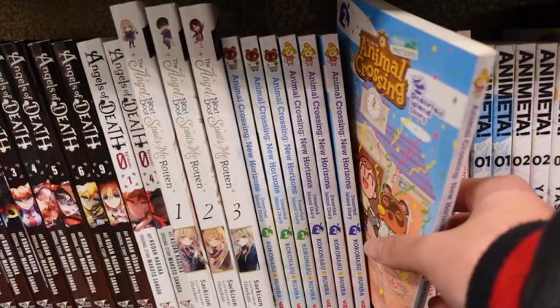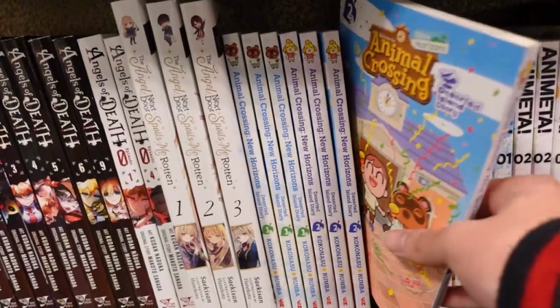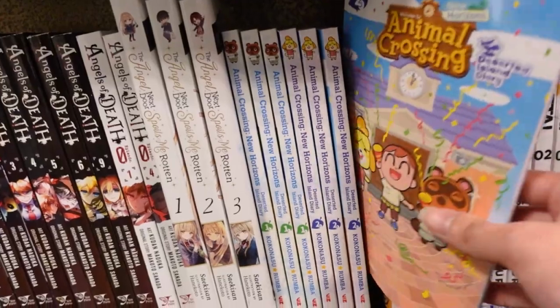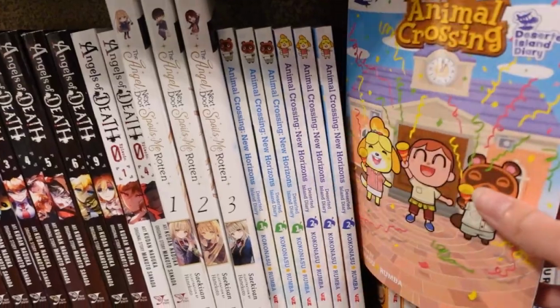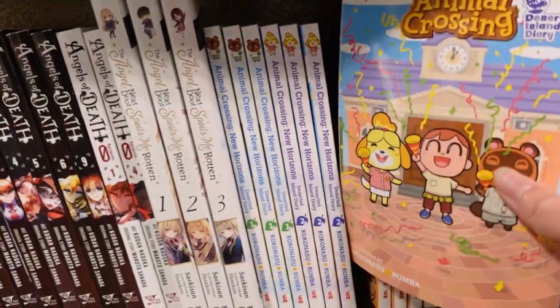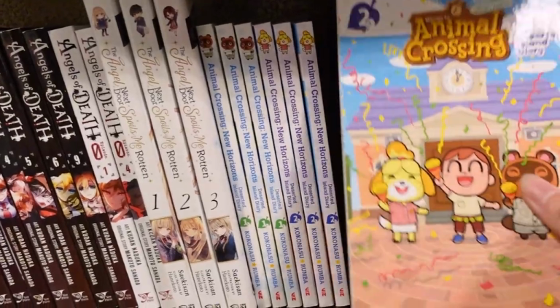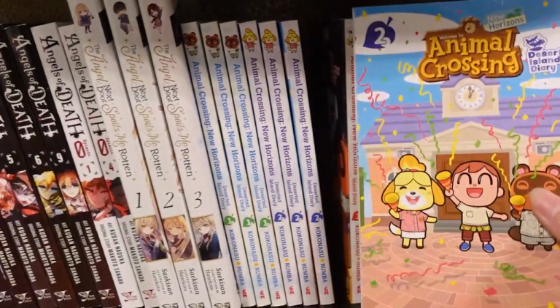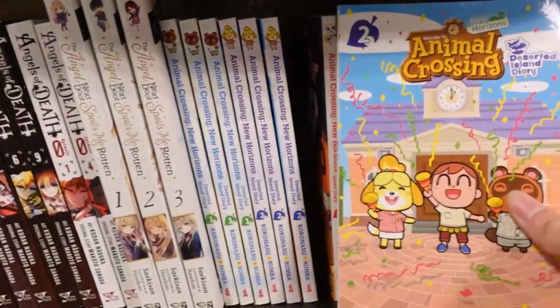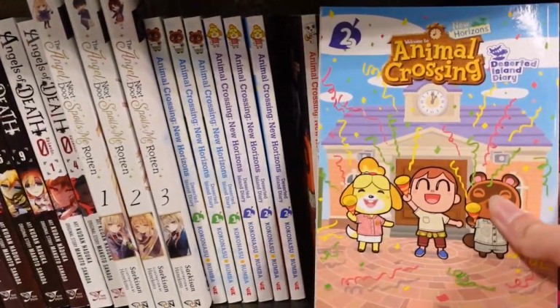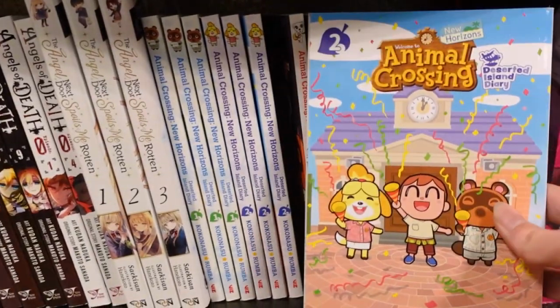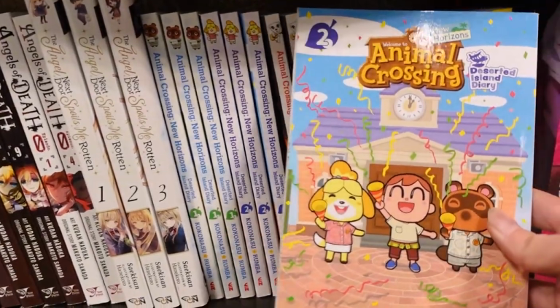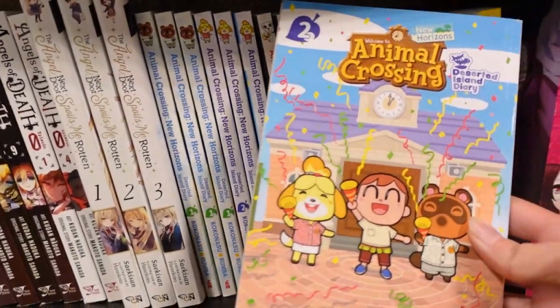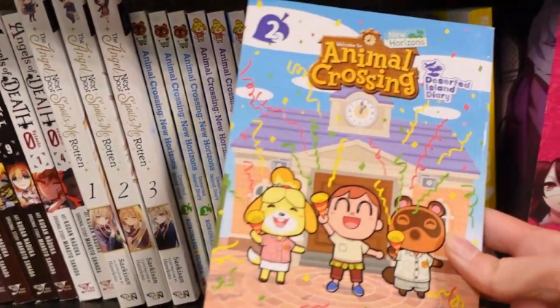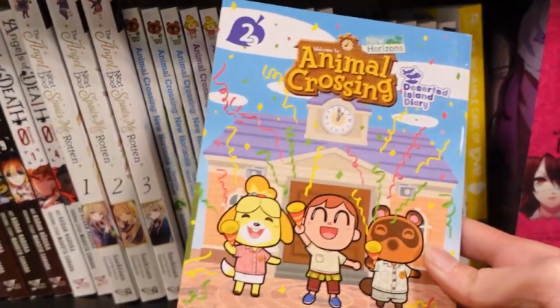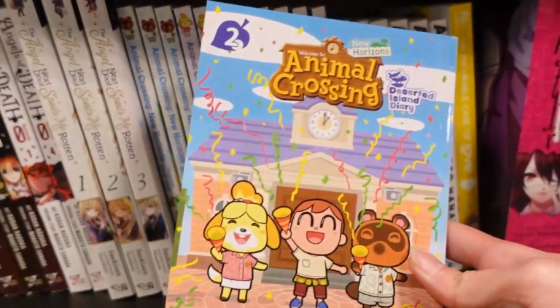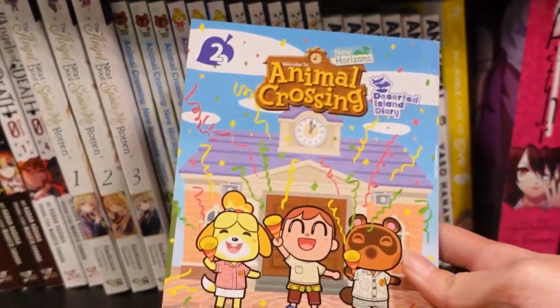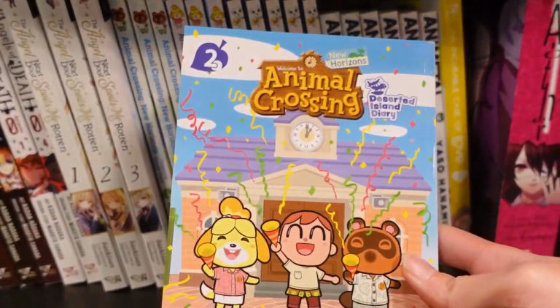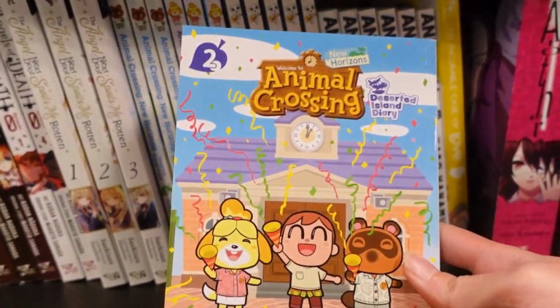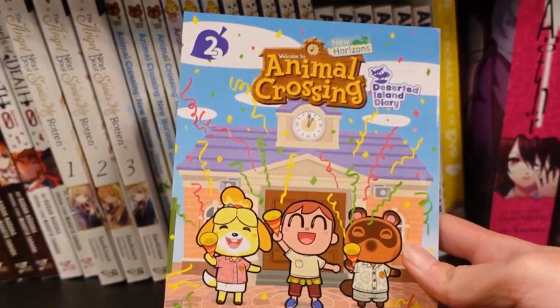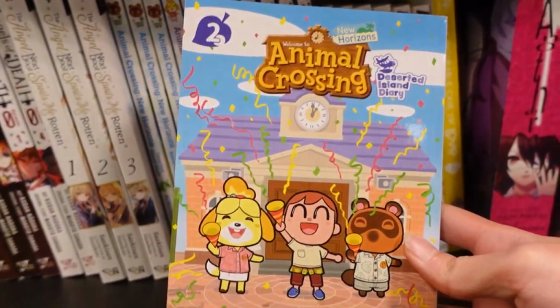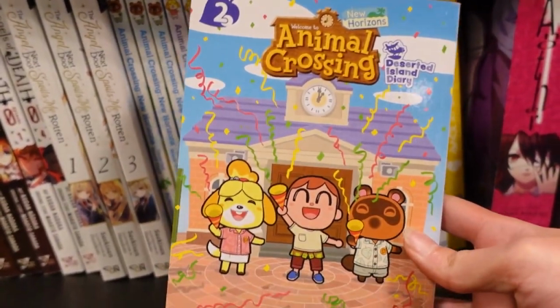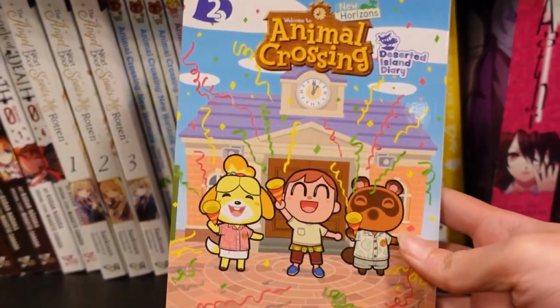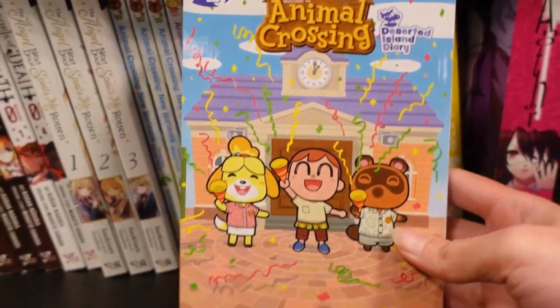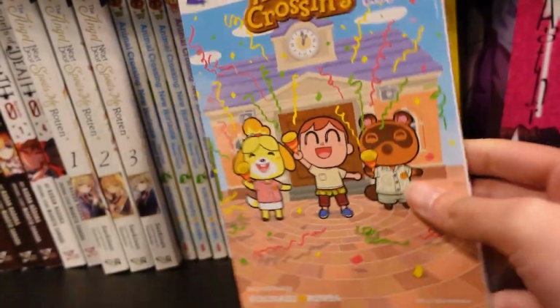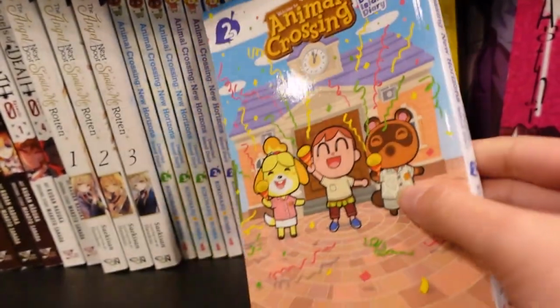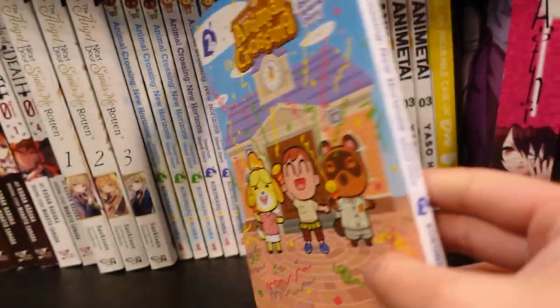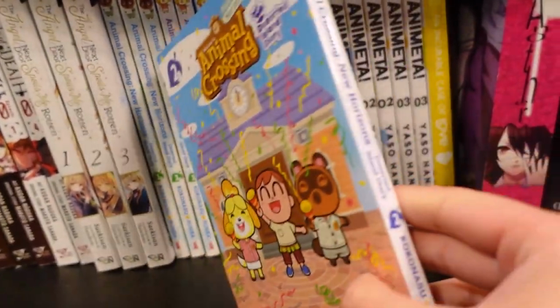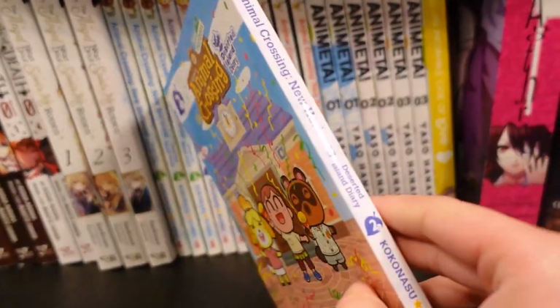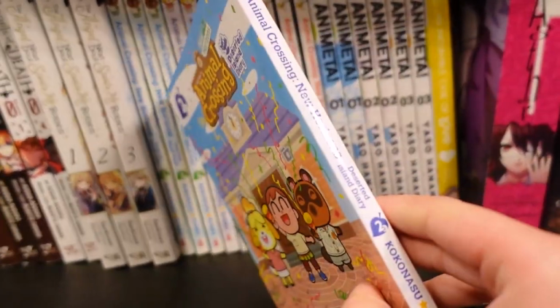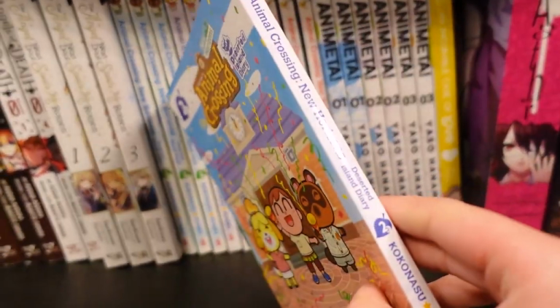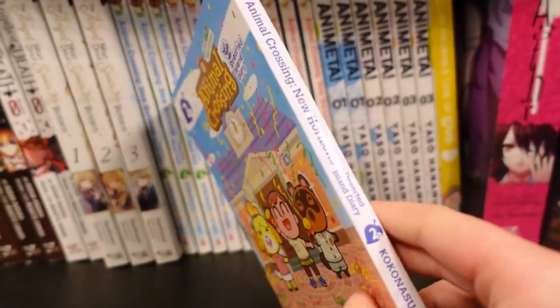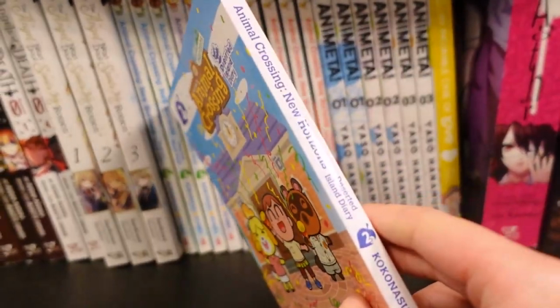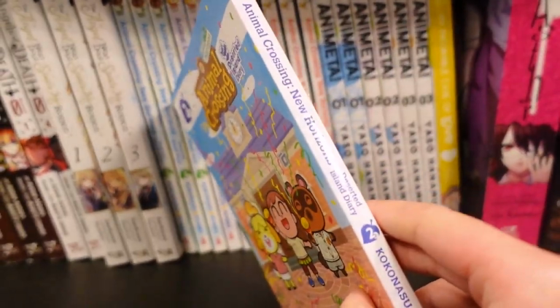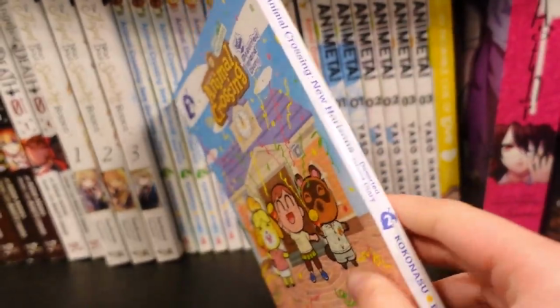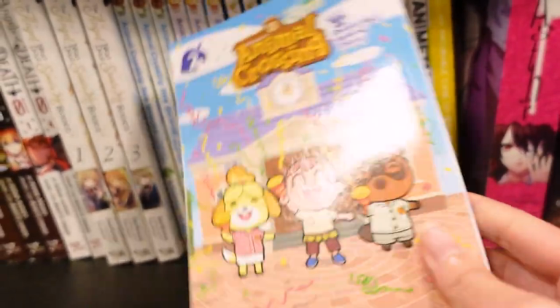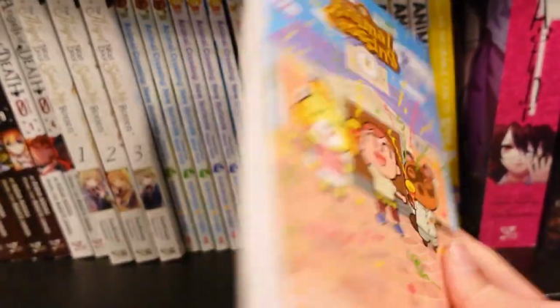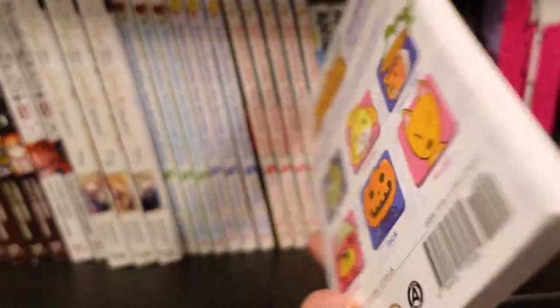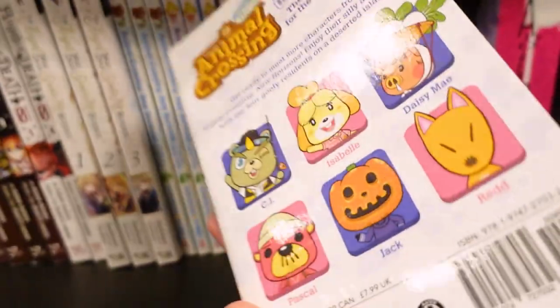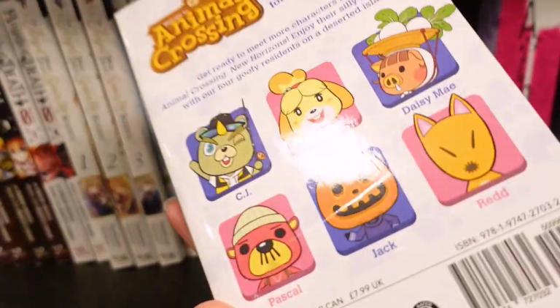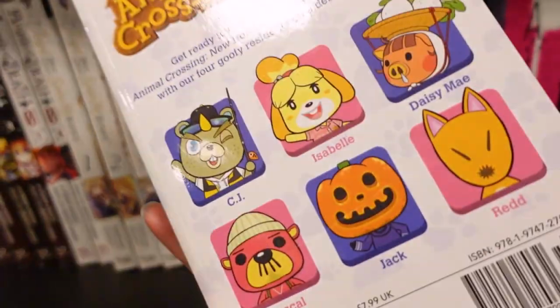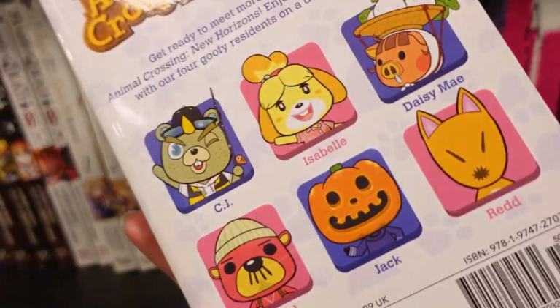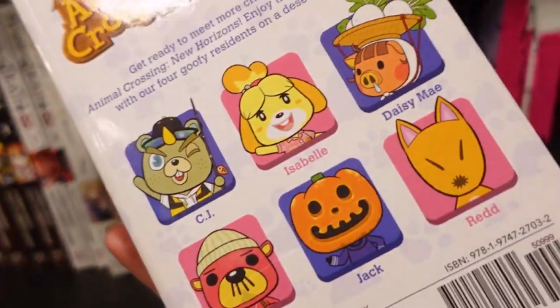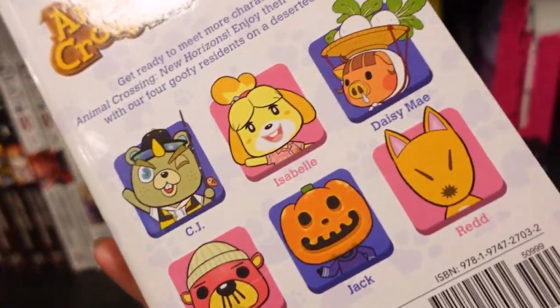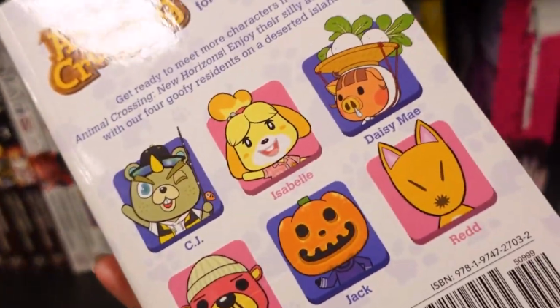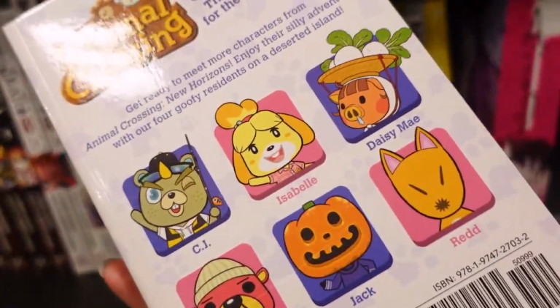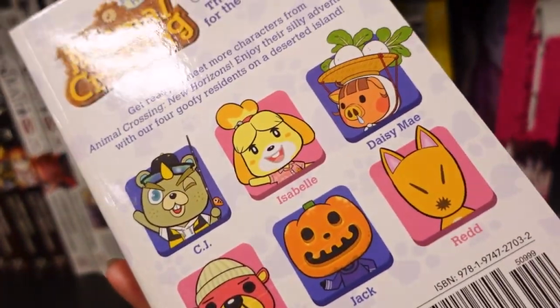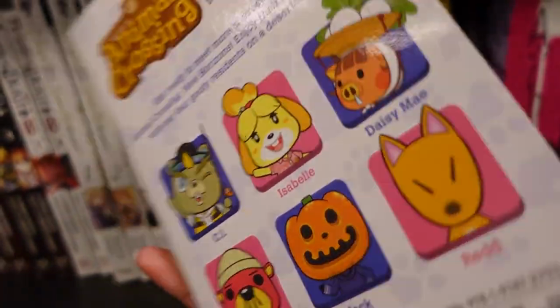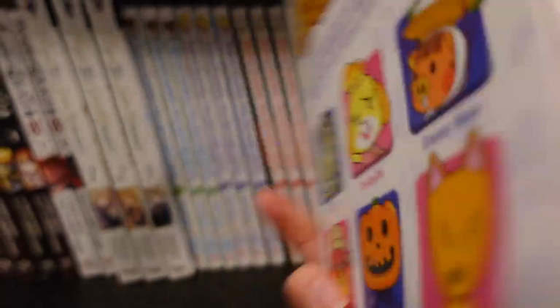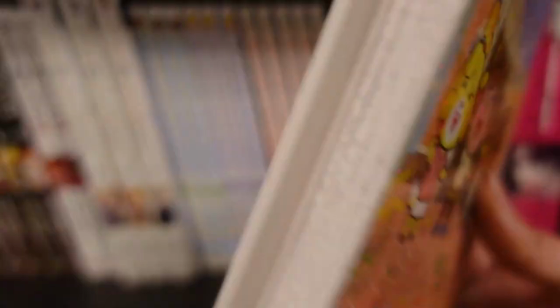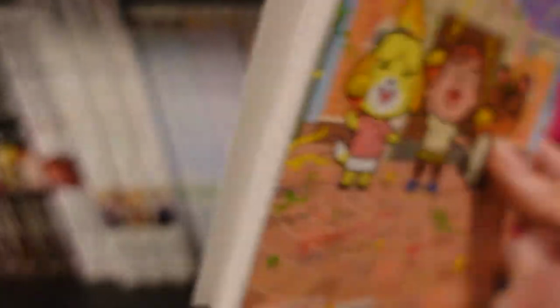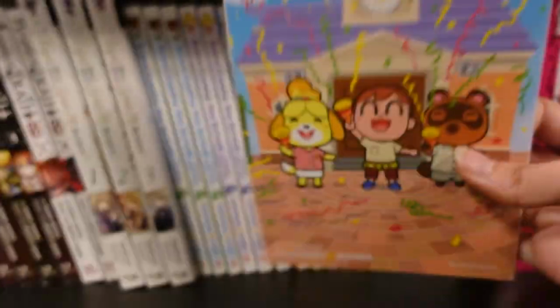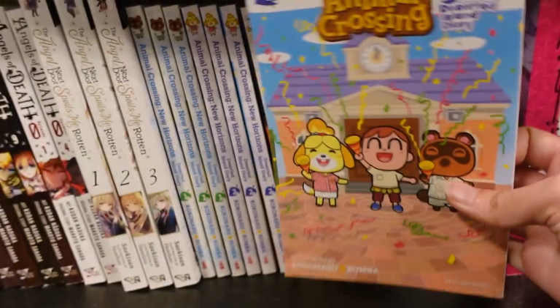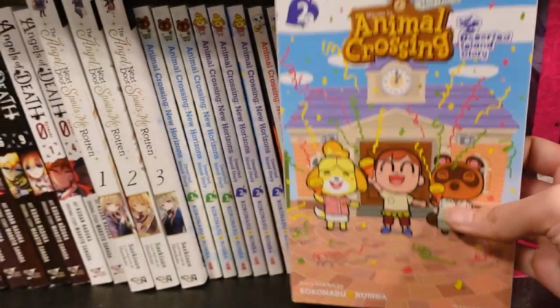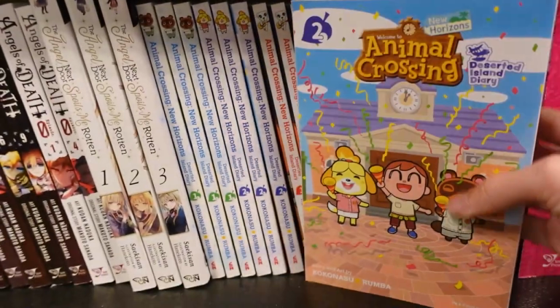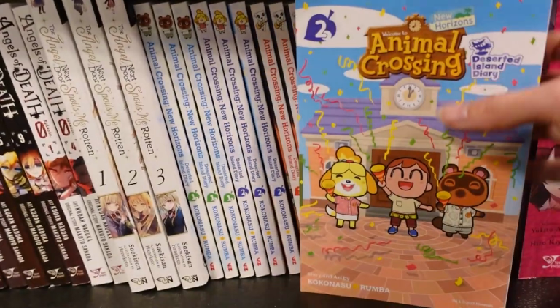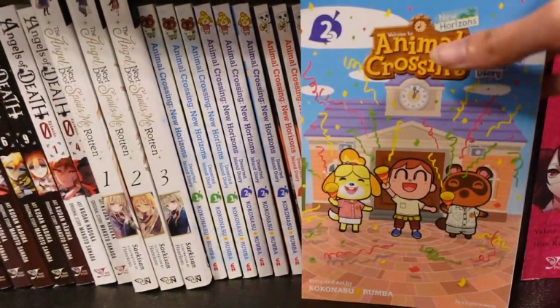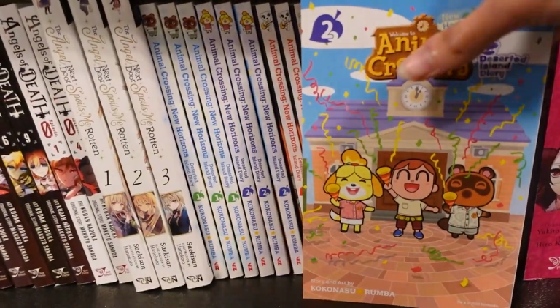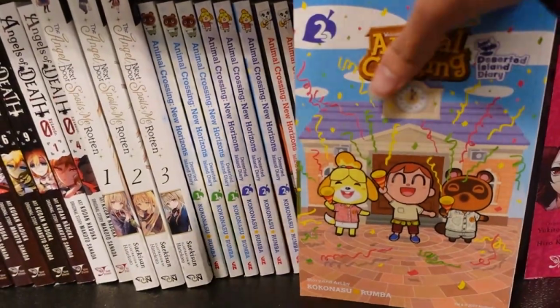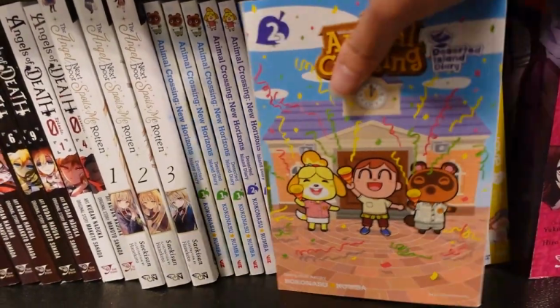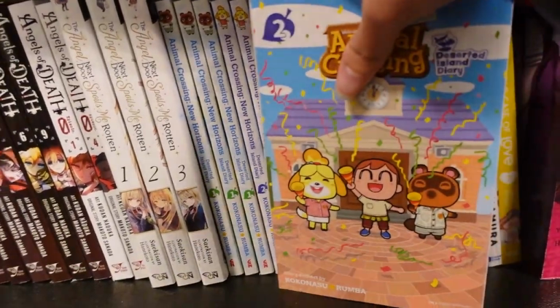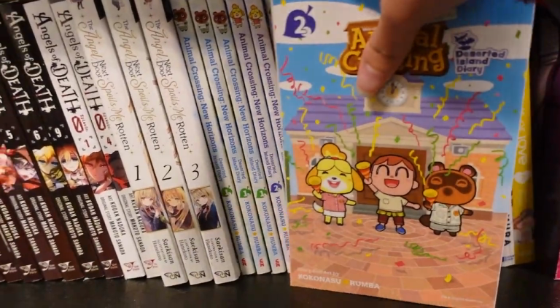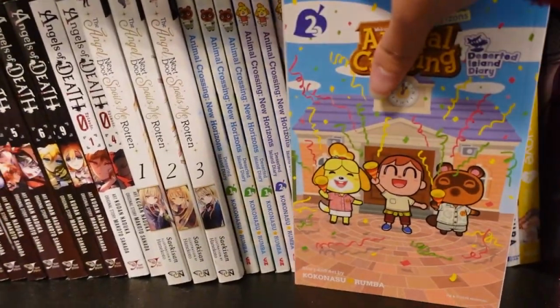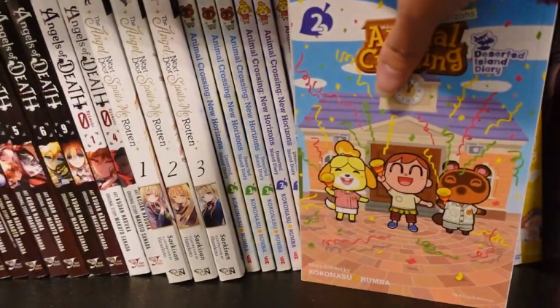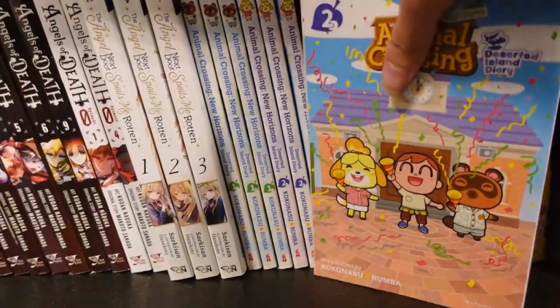Animal Crossing. And there's multiple volumes. It's so crazy.